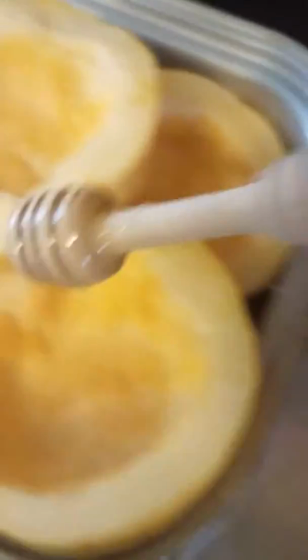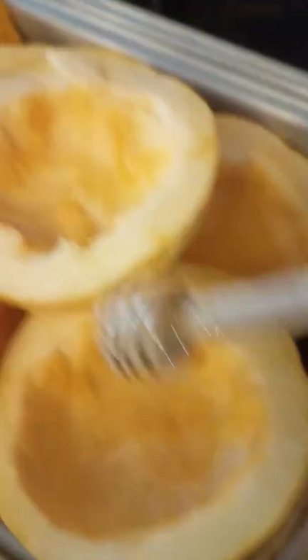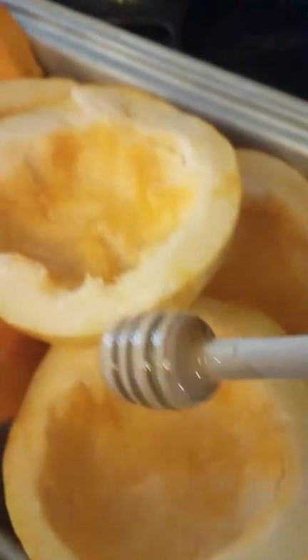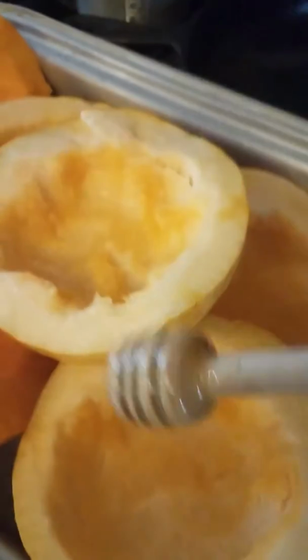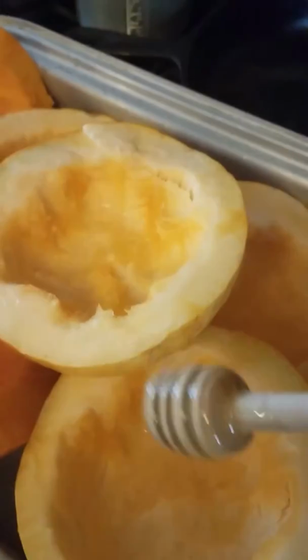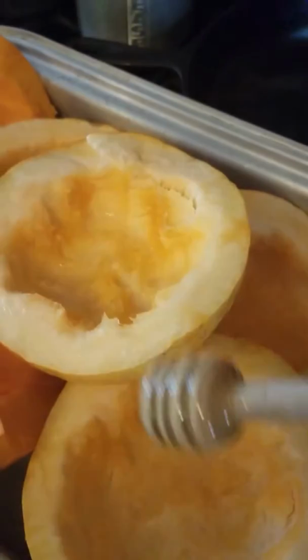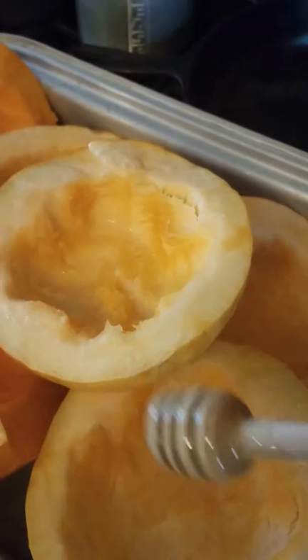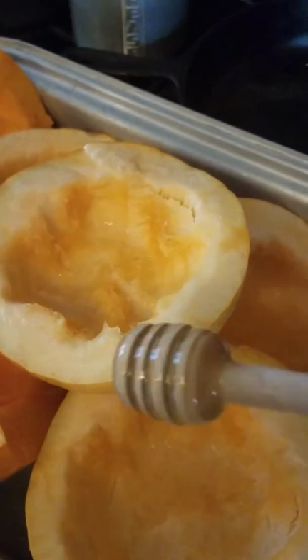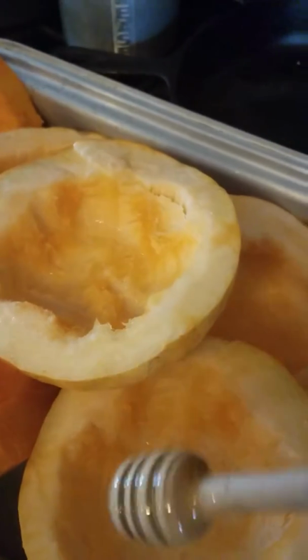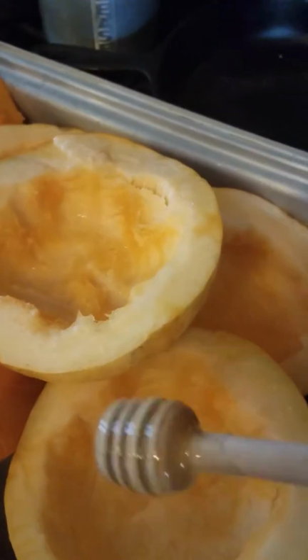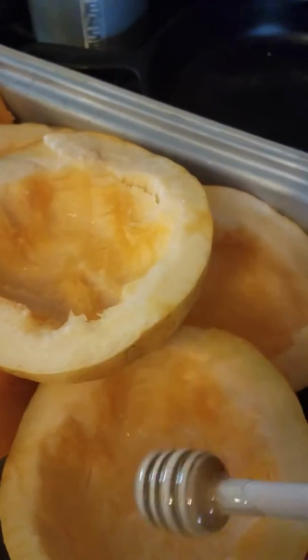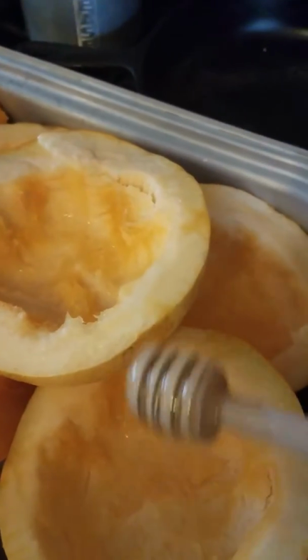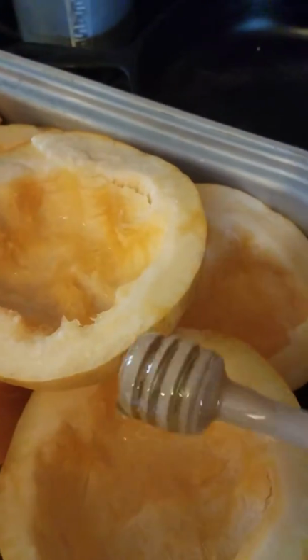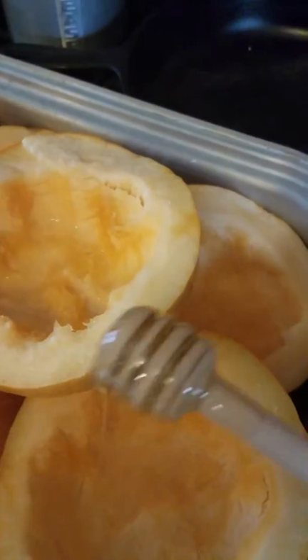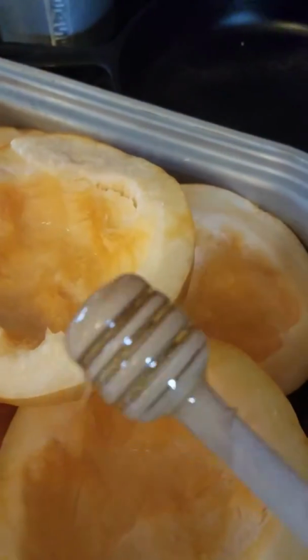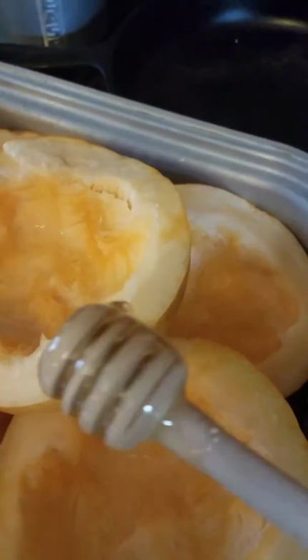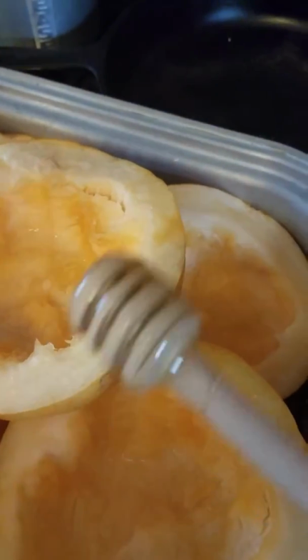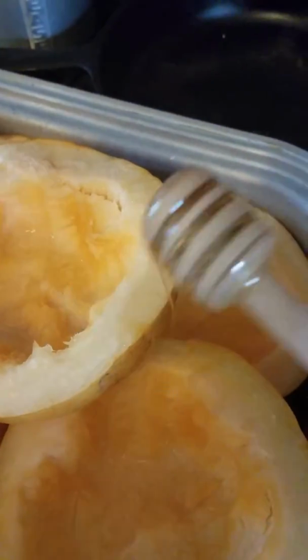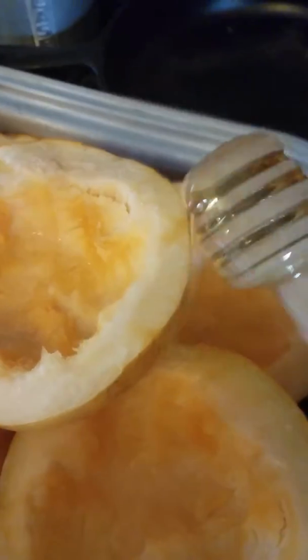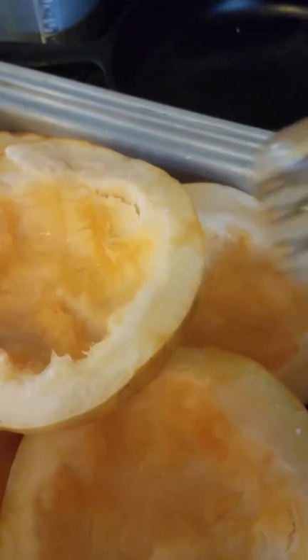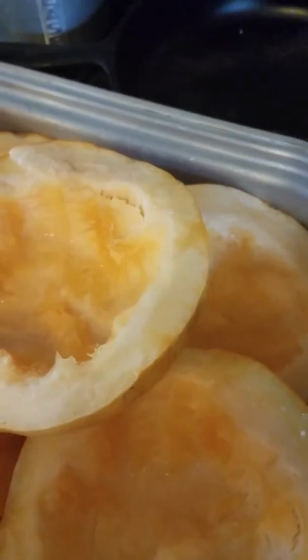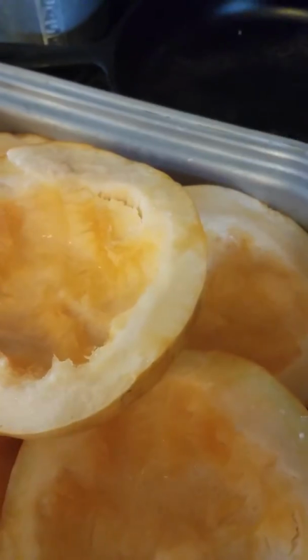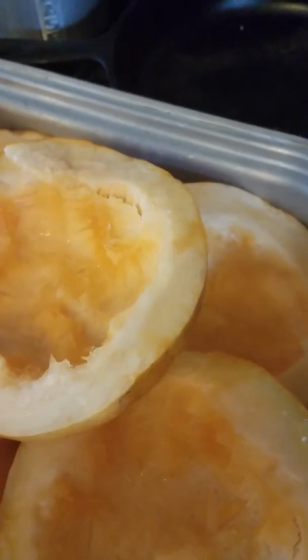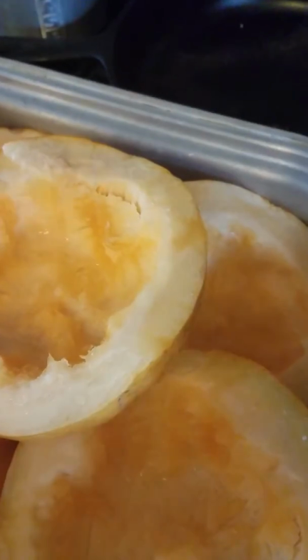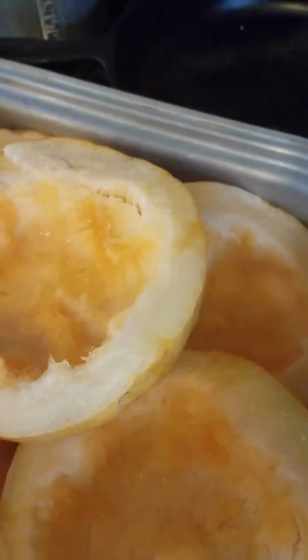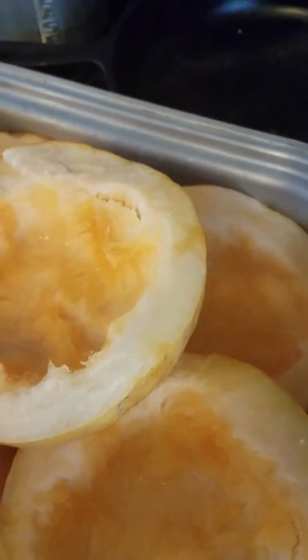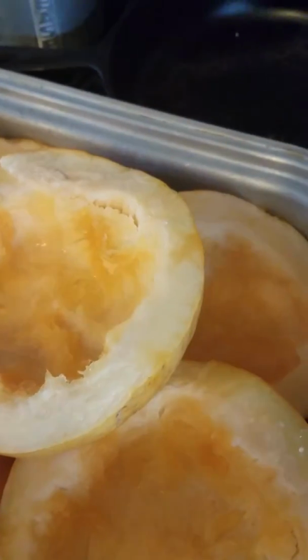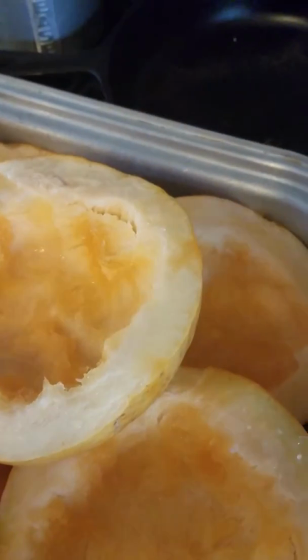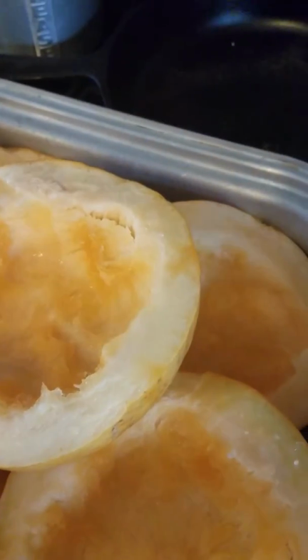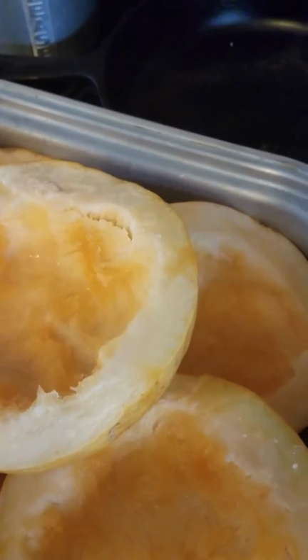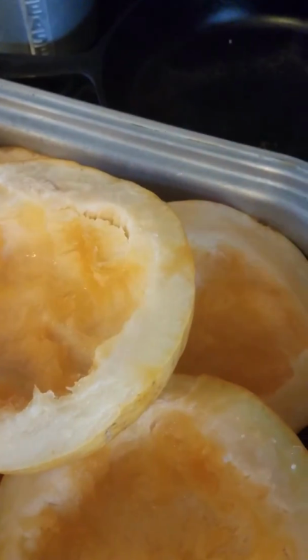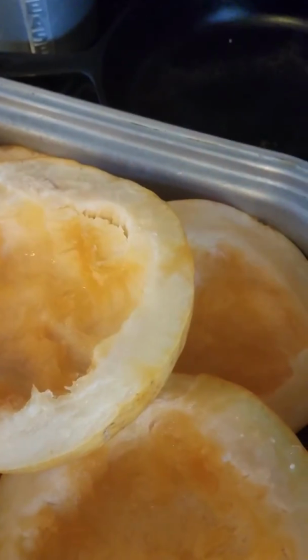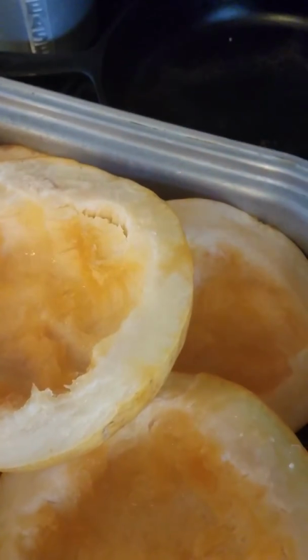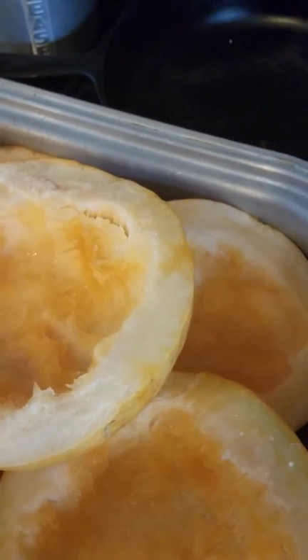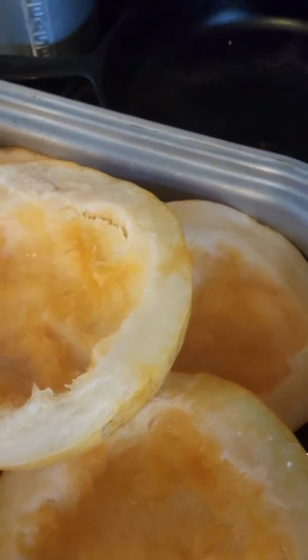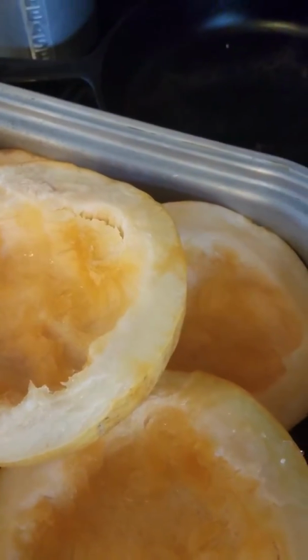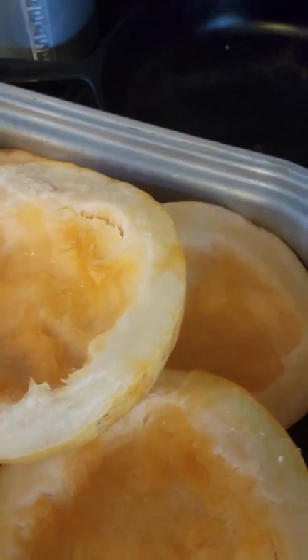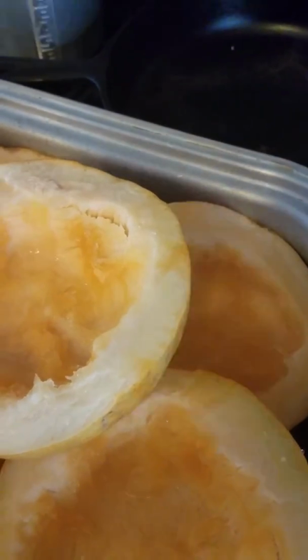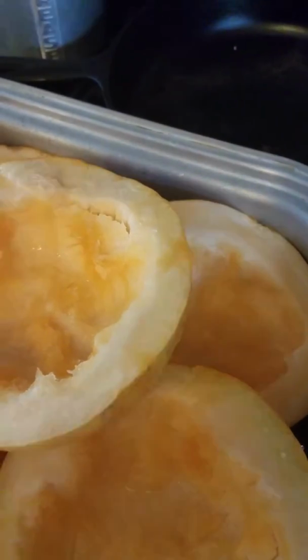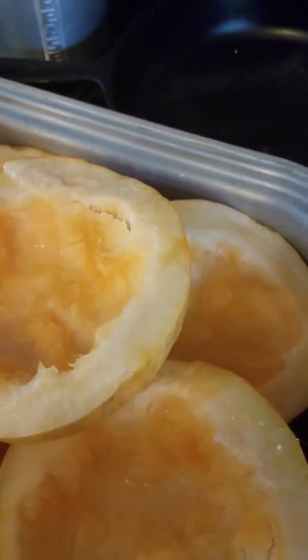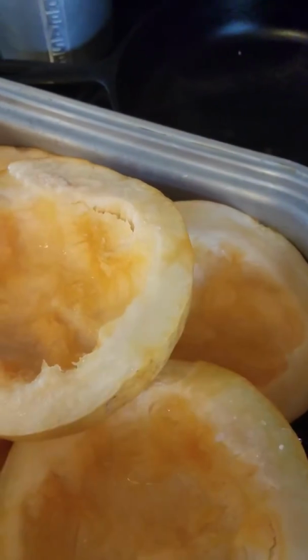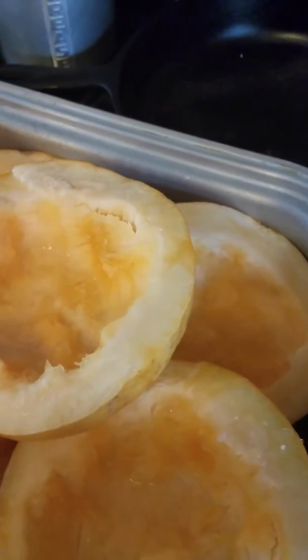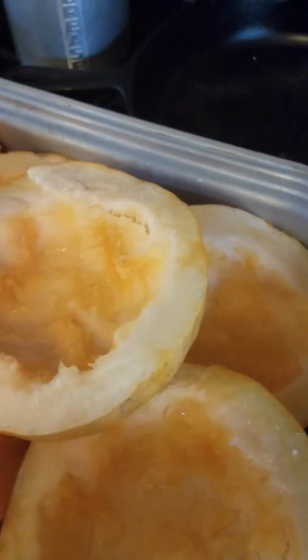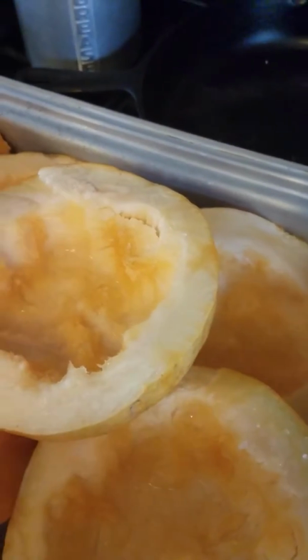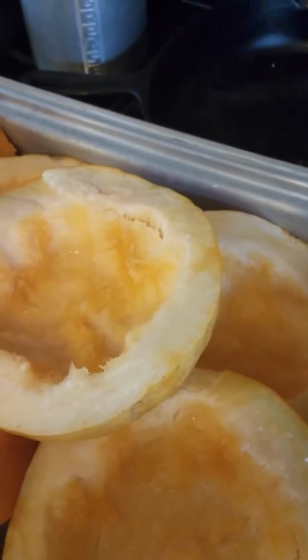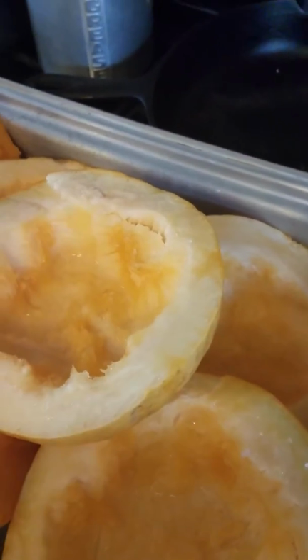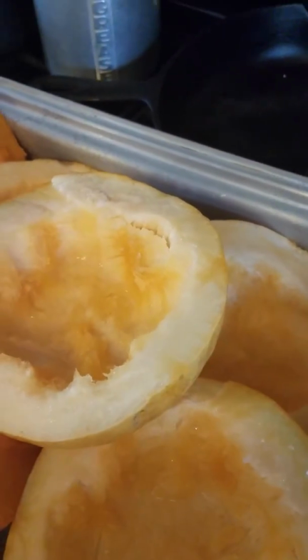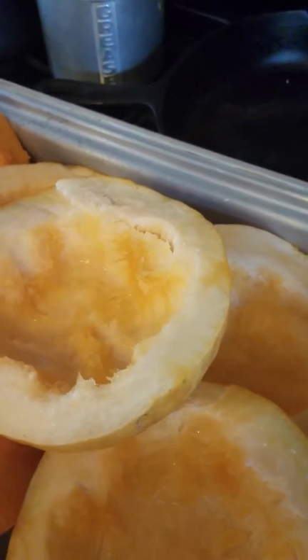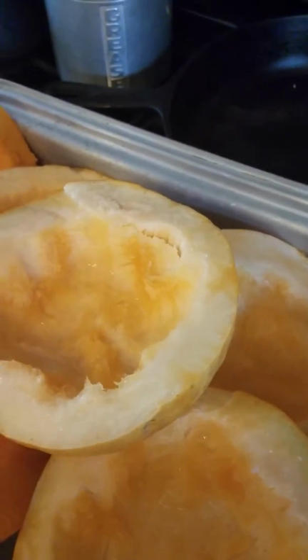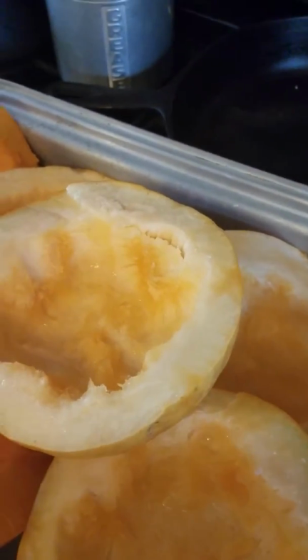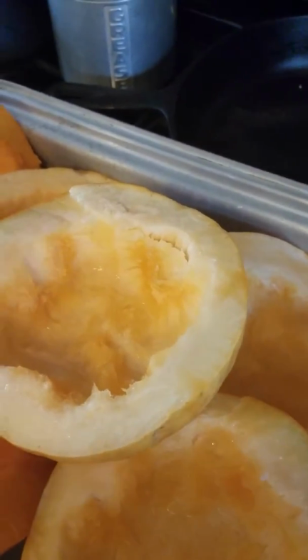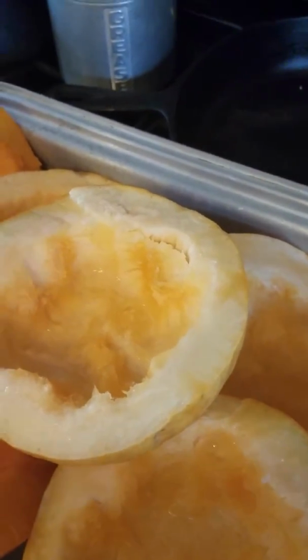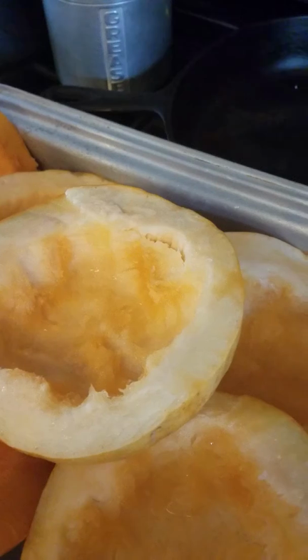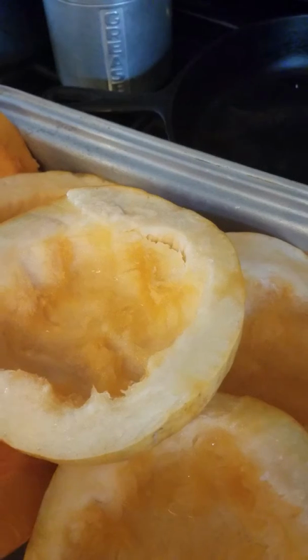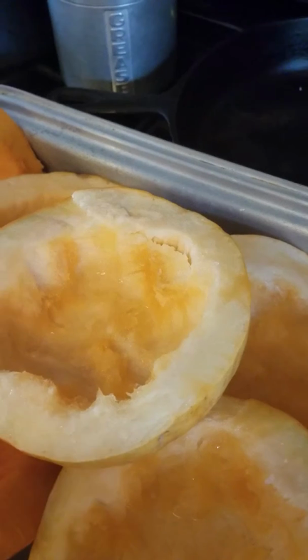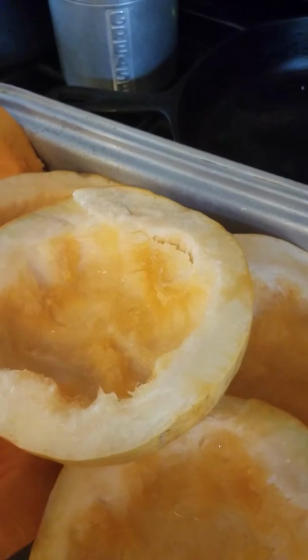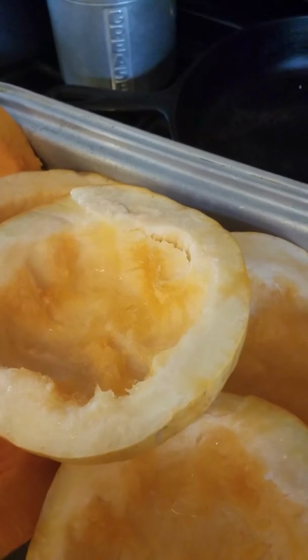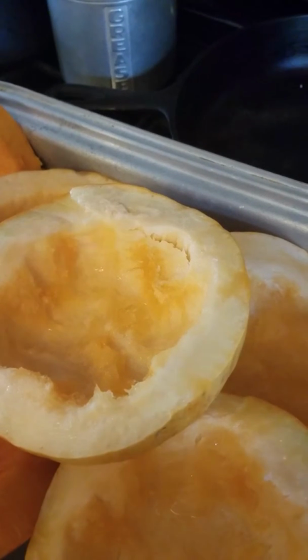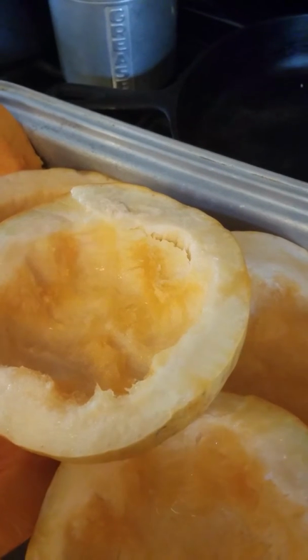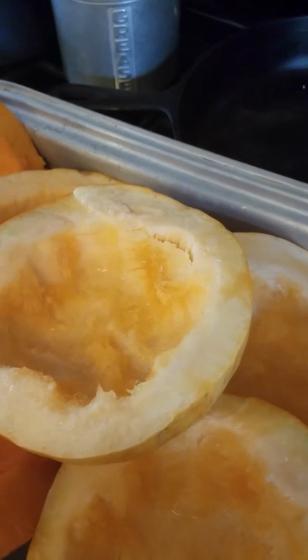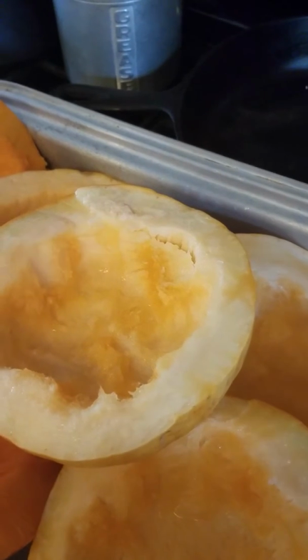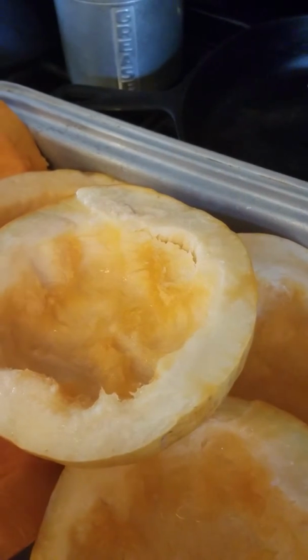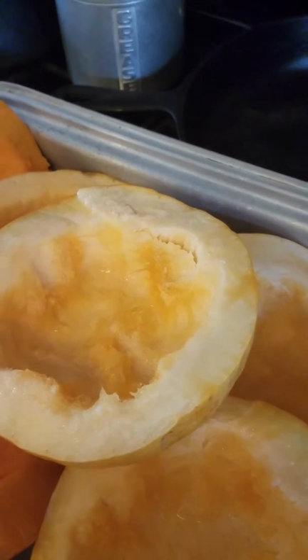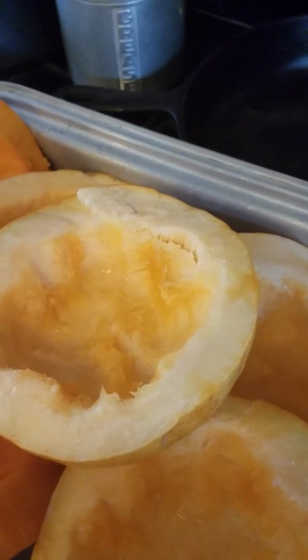And they're going to go into the oven for about three hours. And that's how you start it.